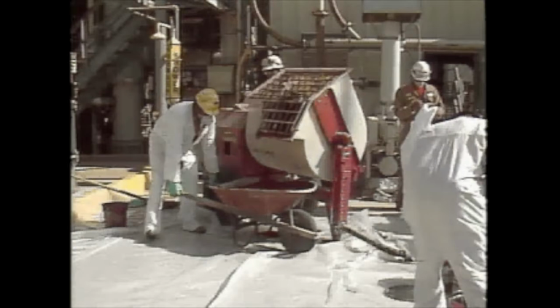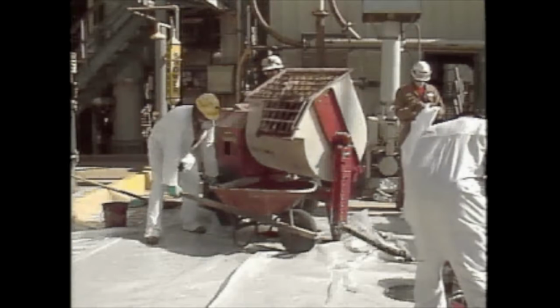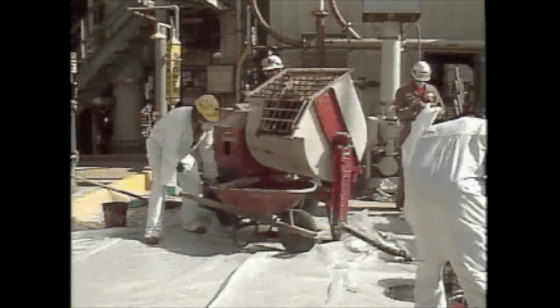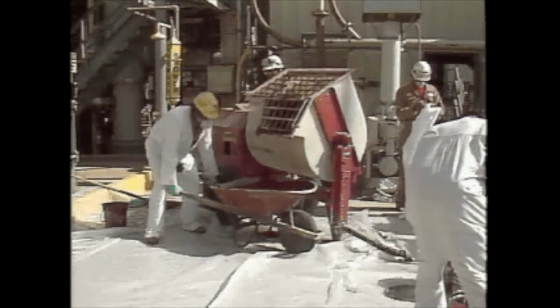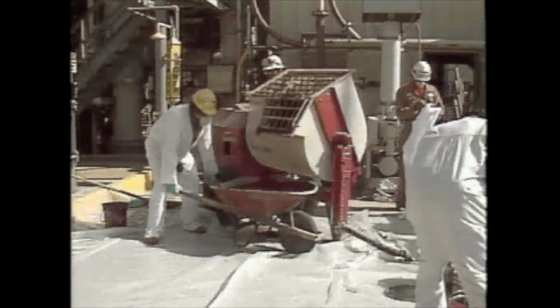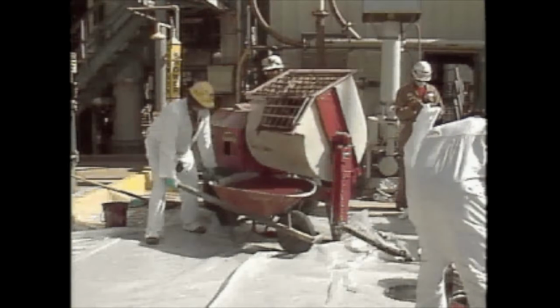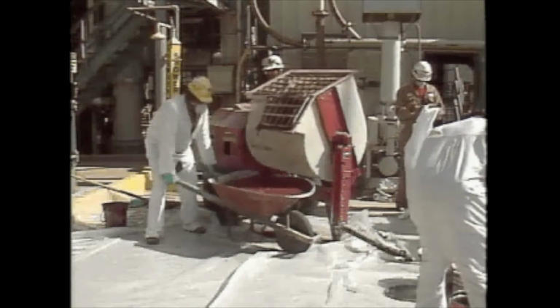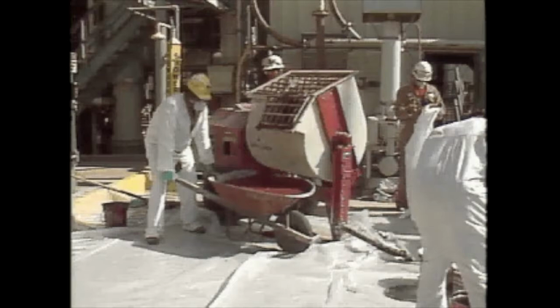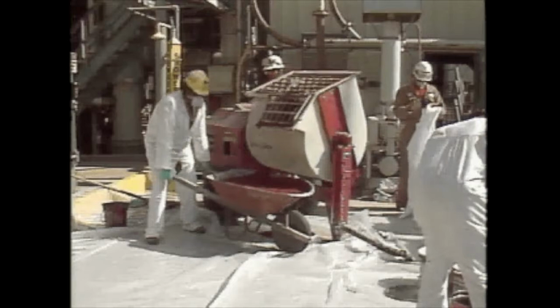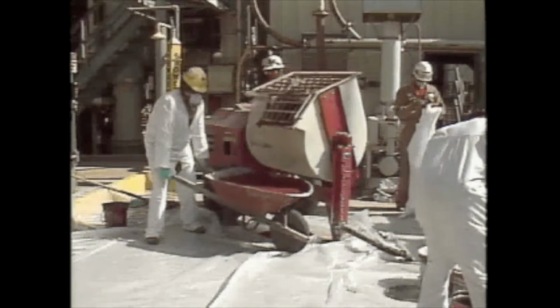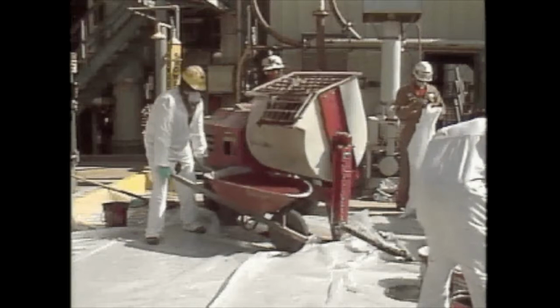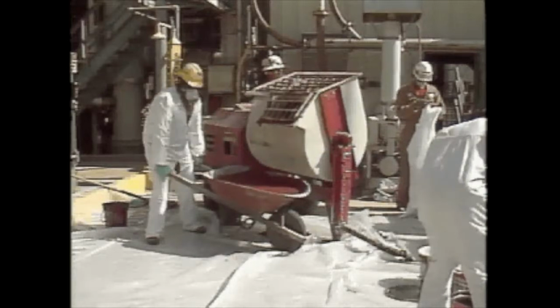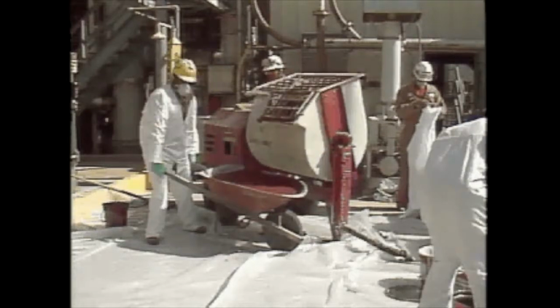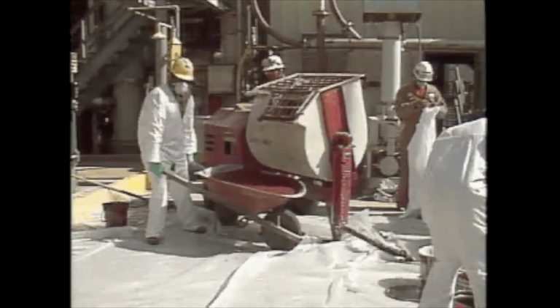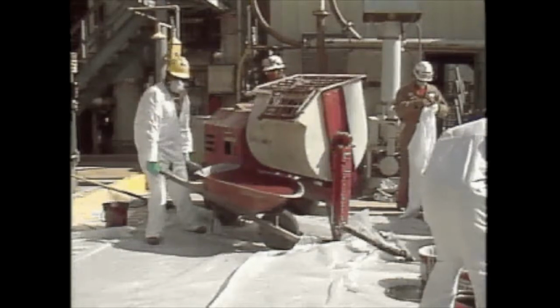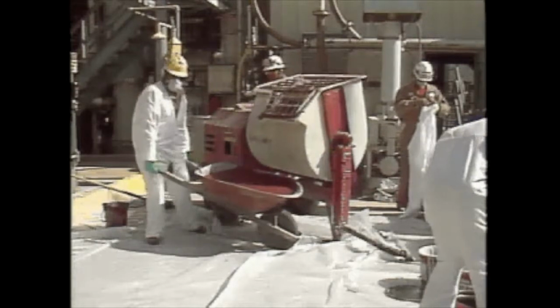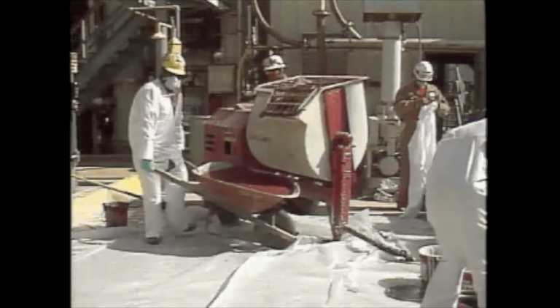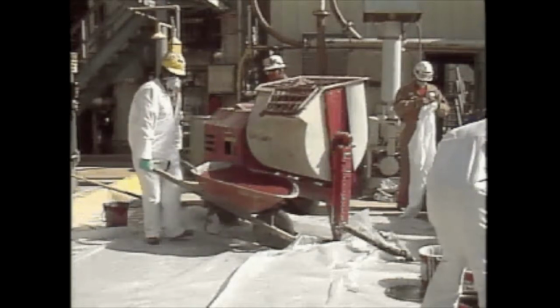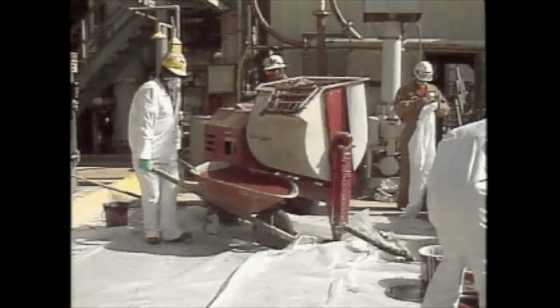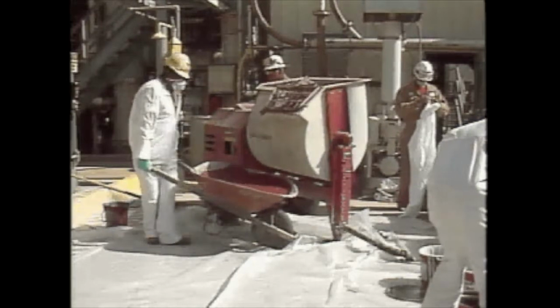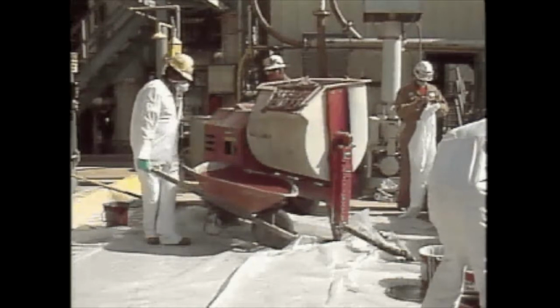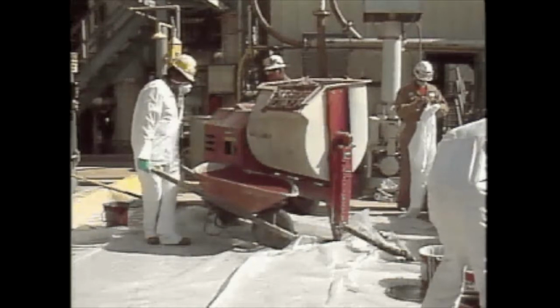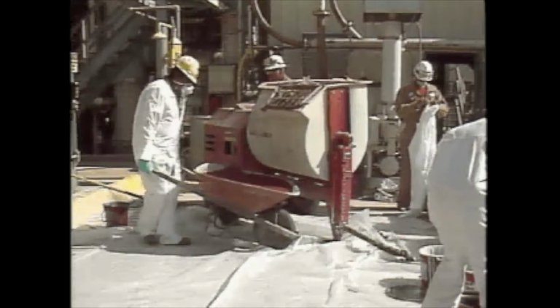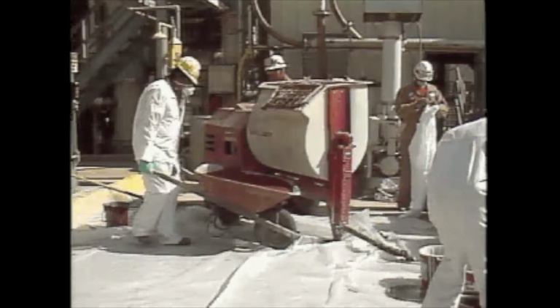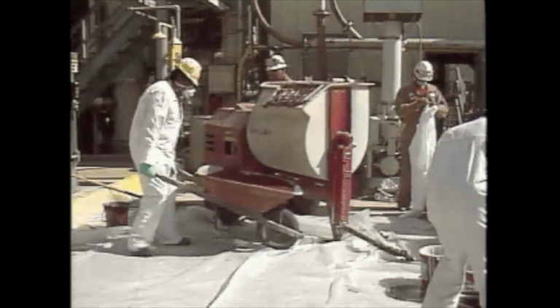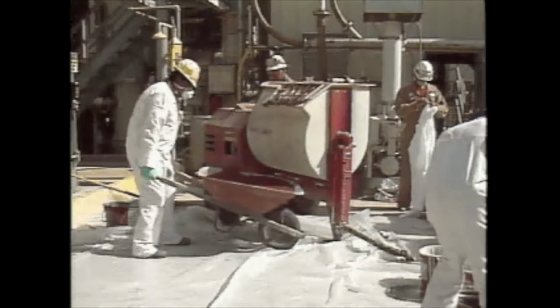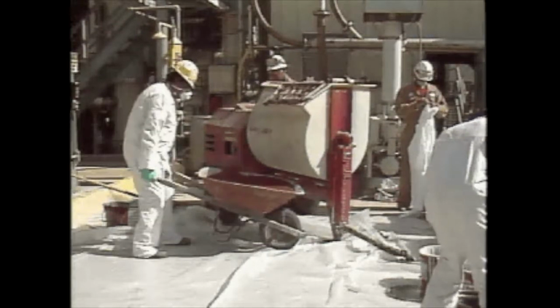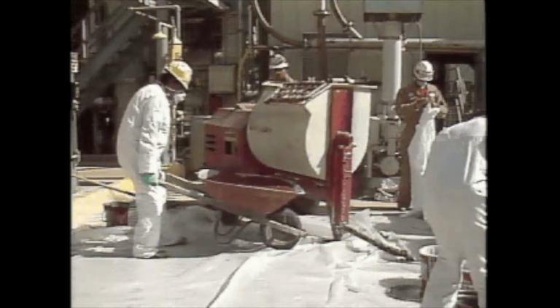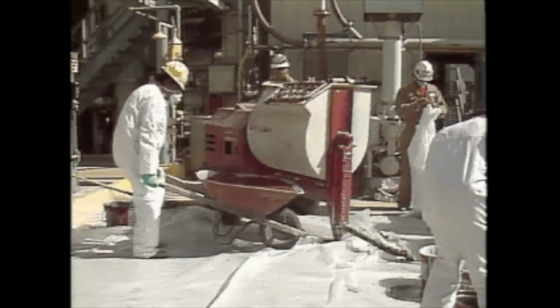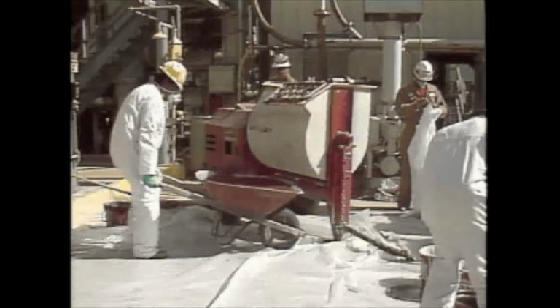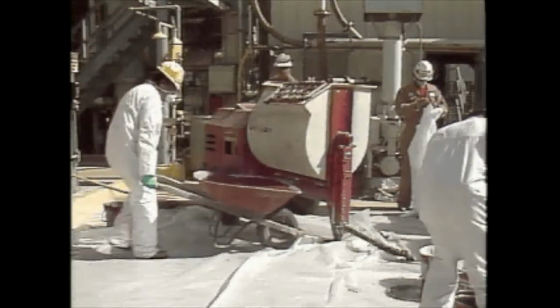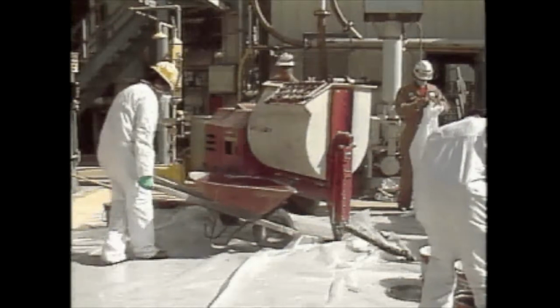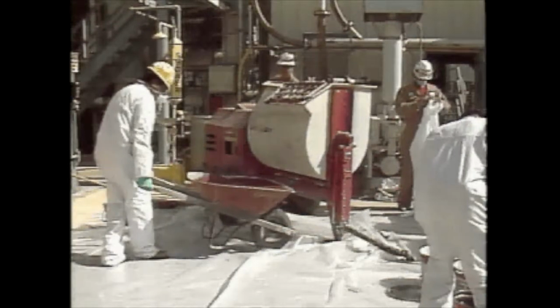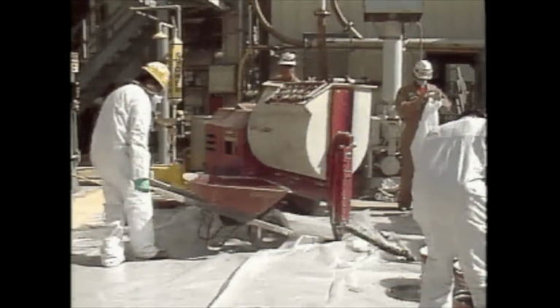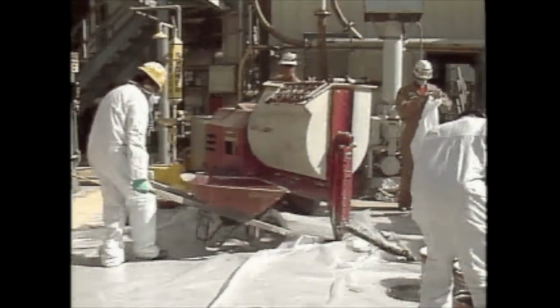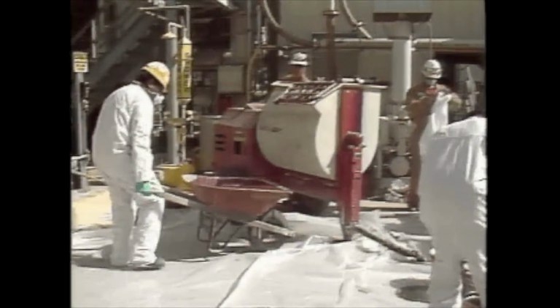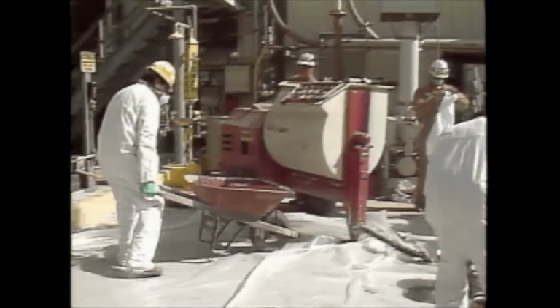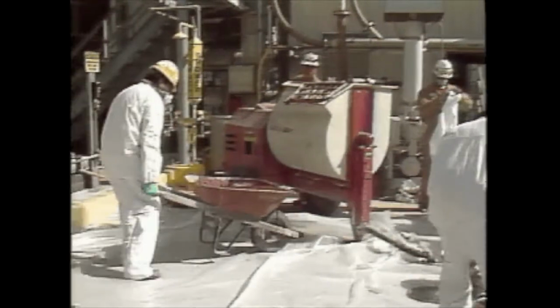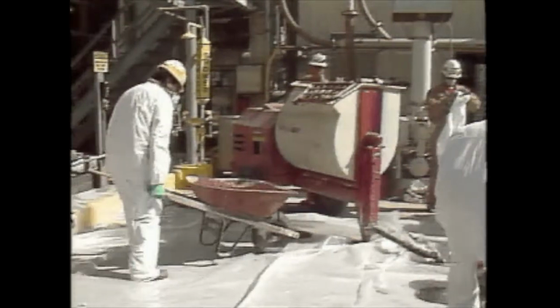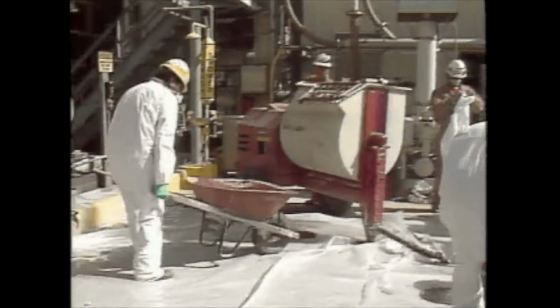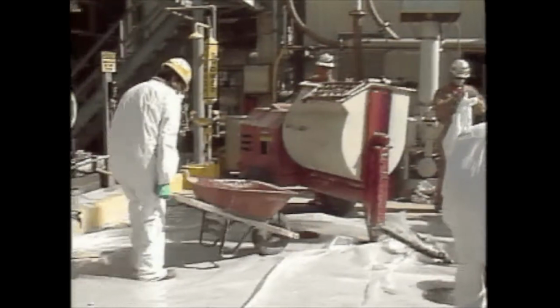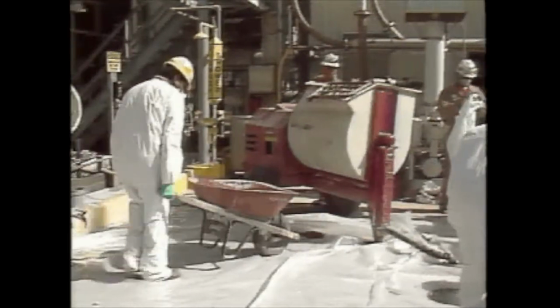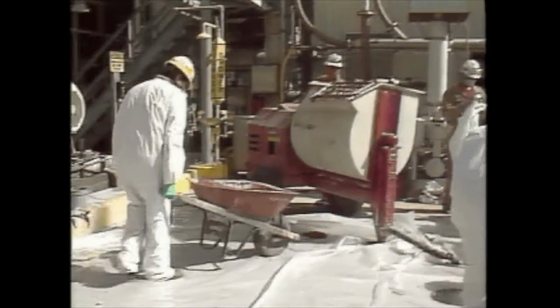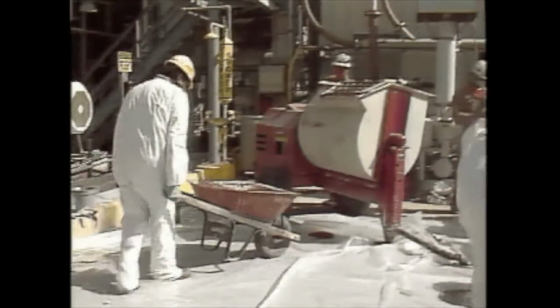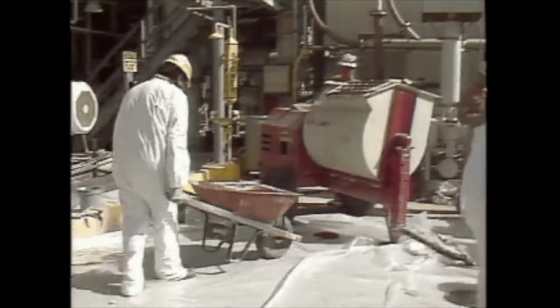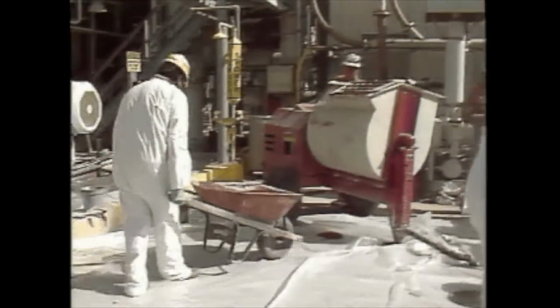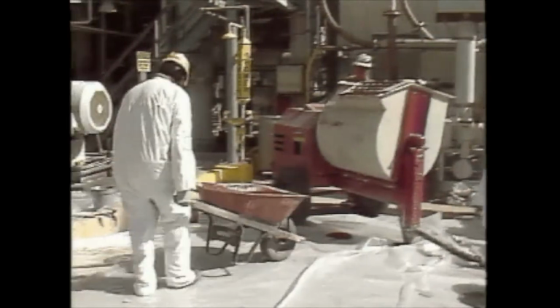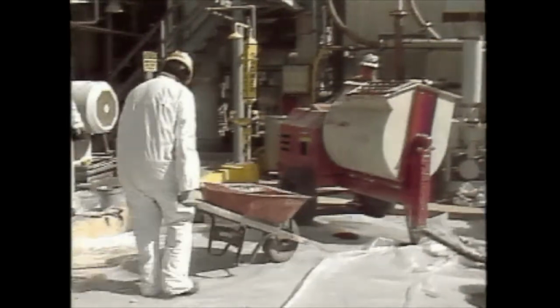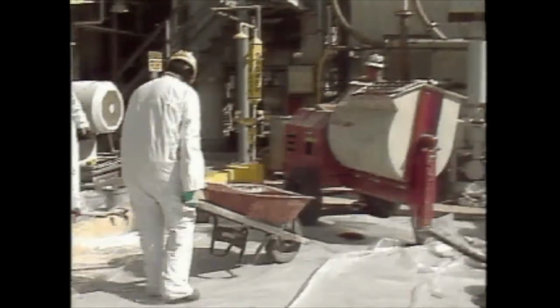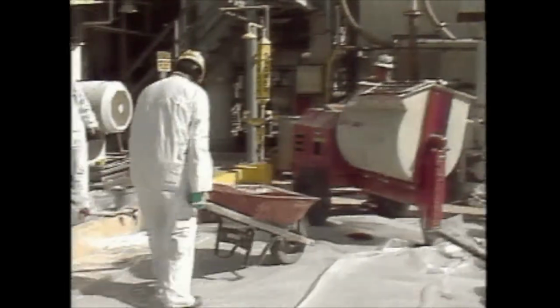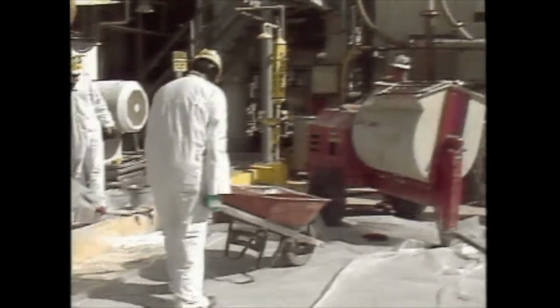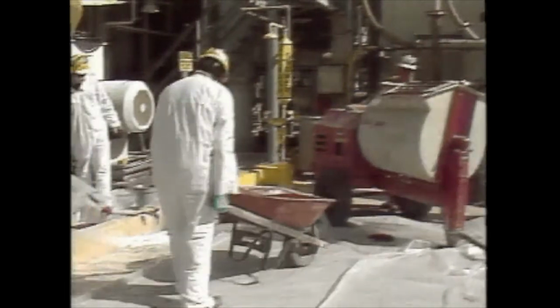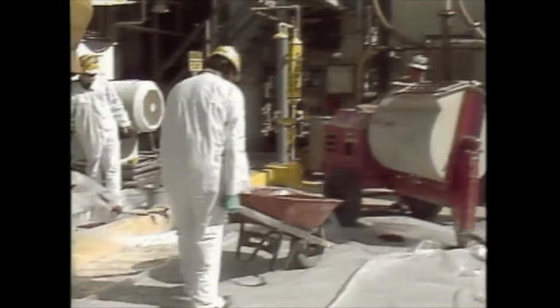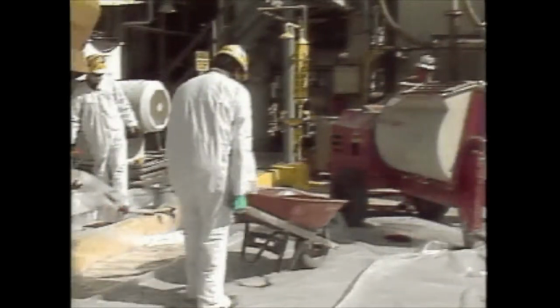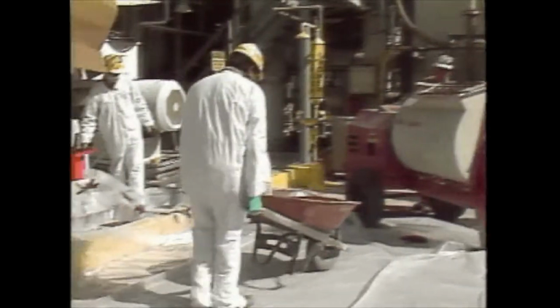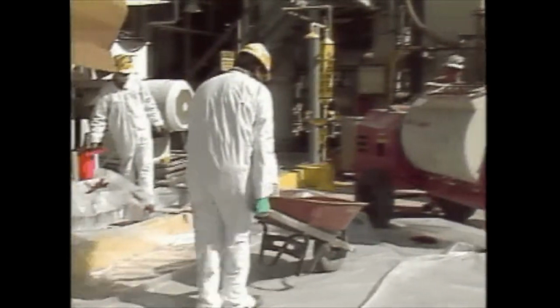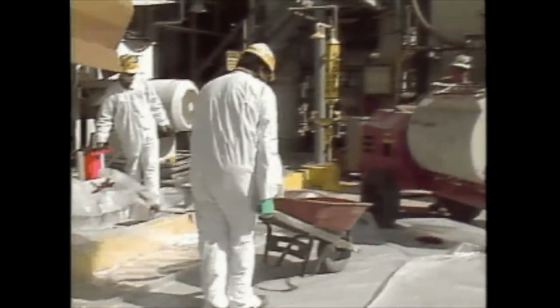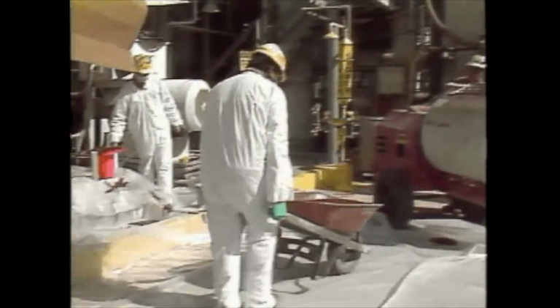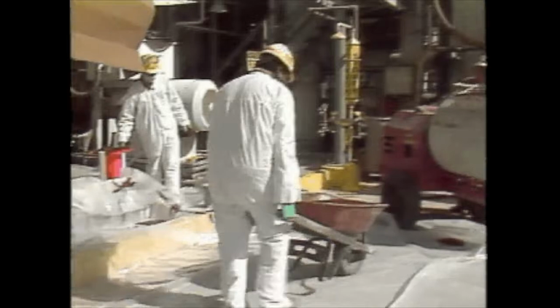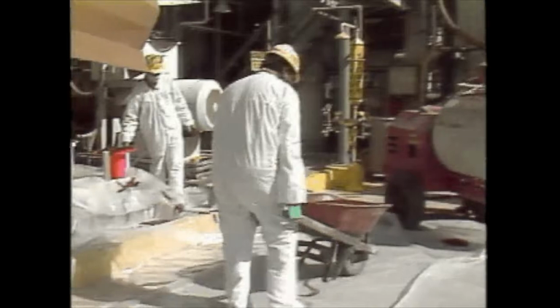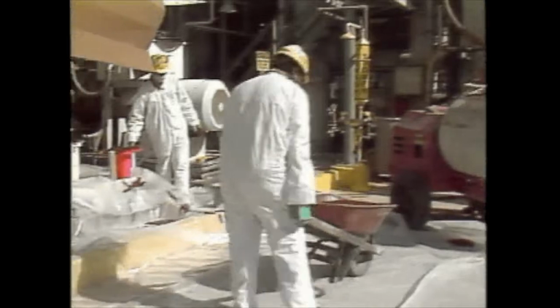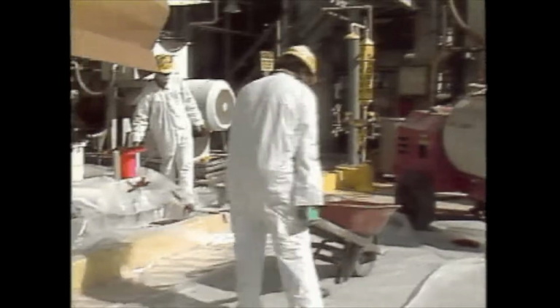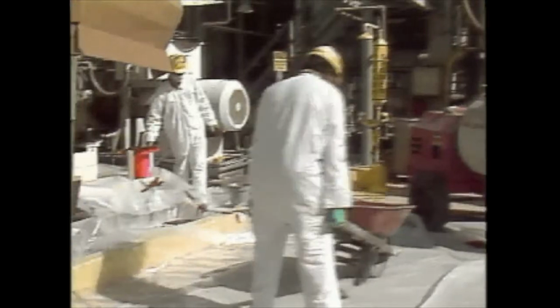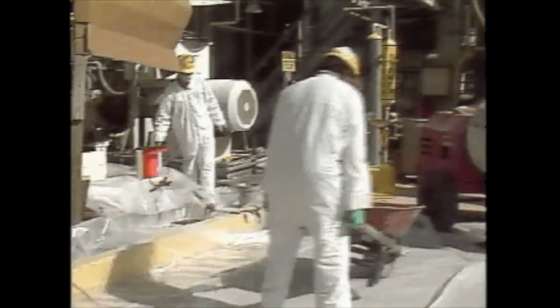Appropriate safety equipment as required by the plant safety engineer should be worn when mixing any epoxy grouting materials.